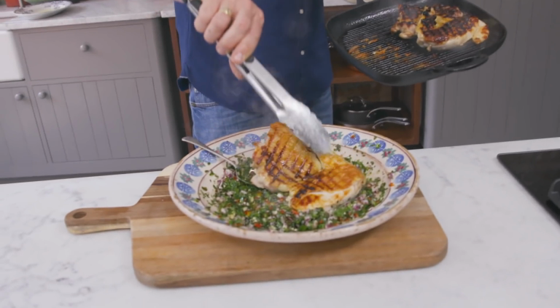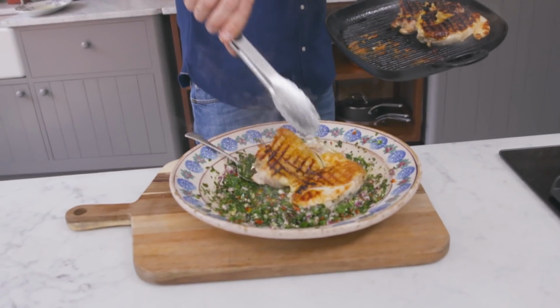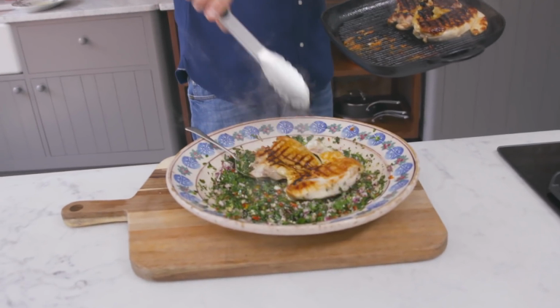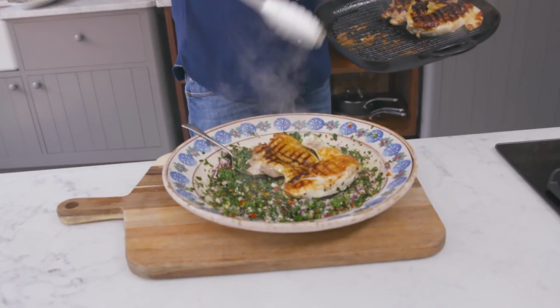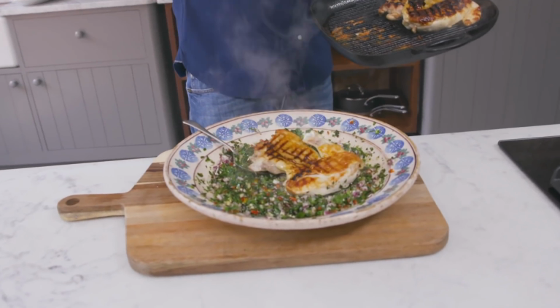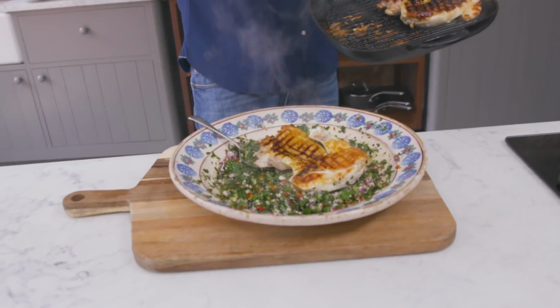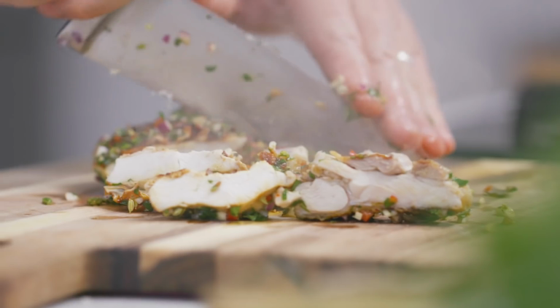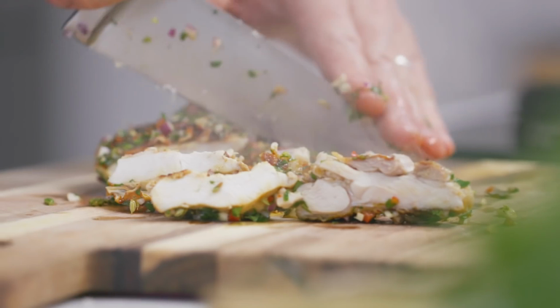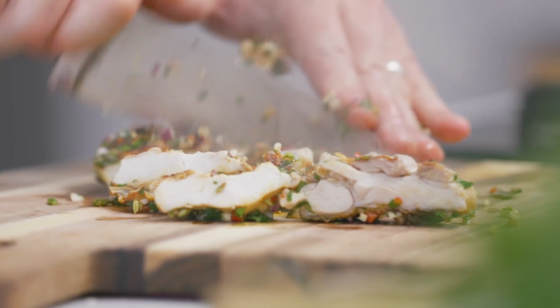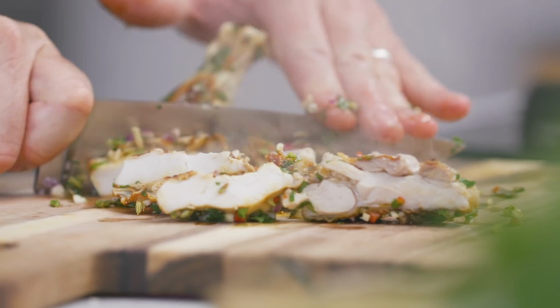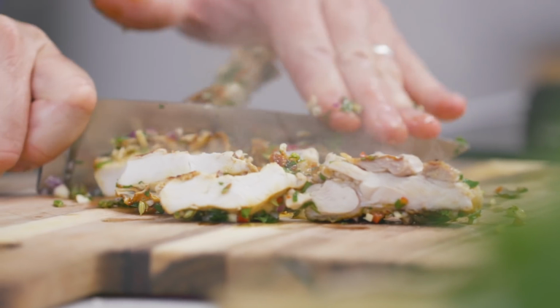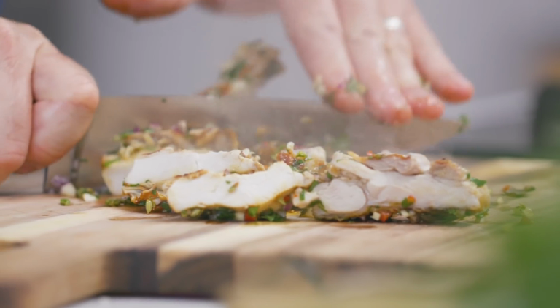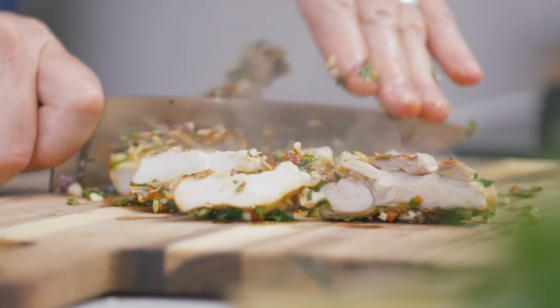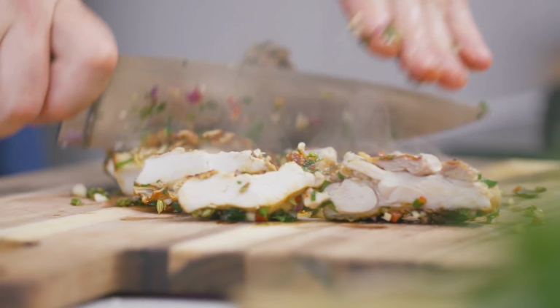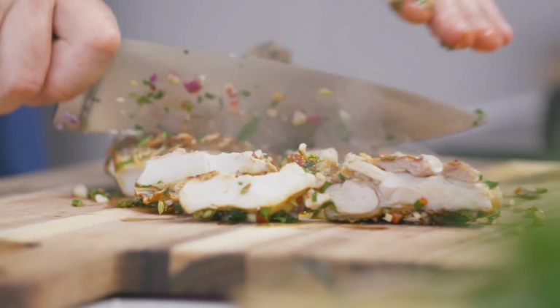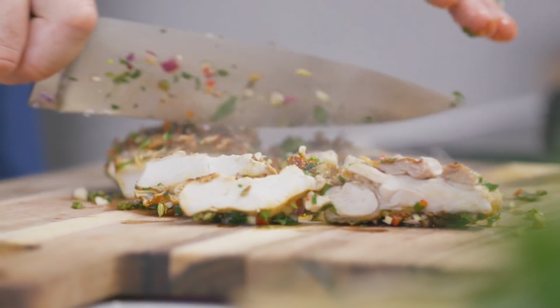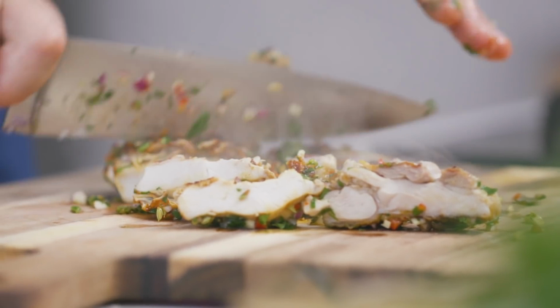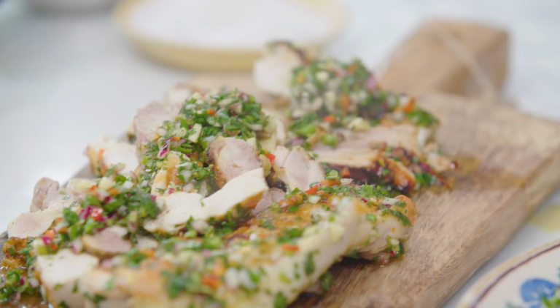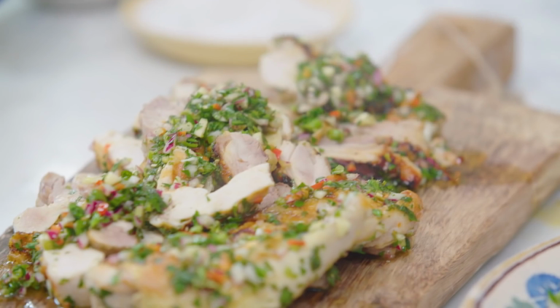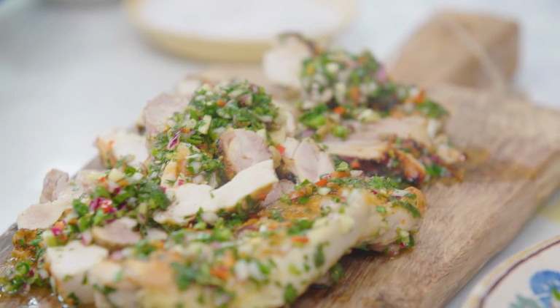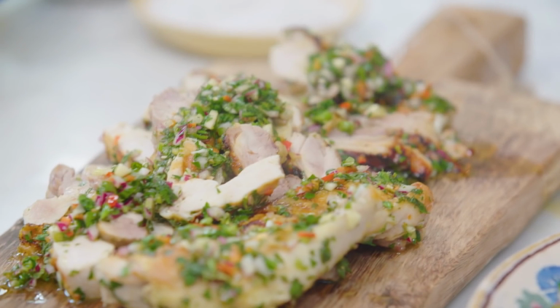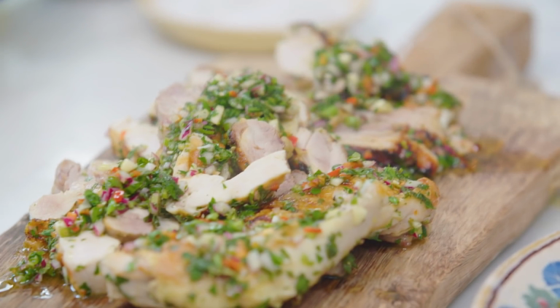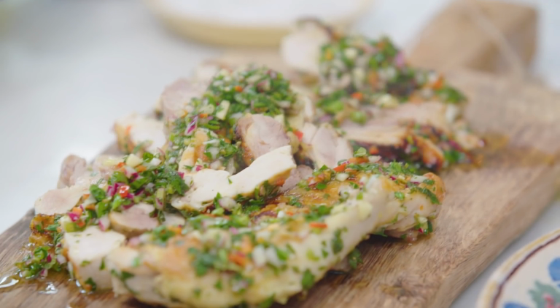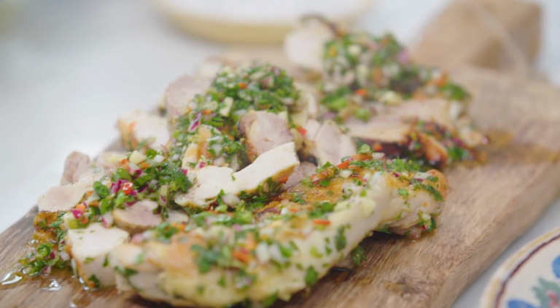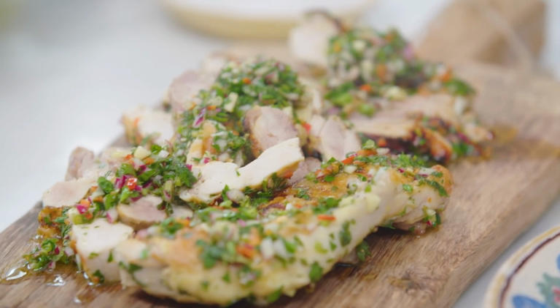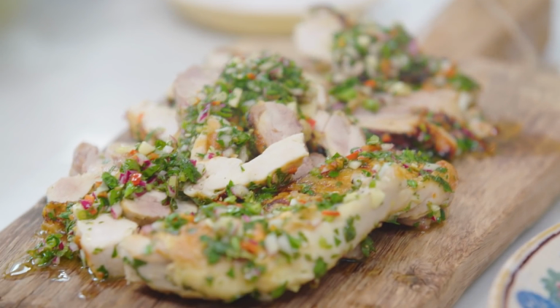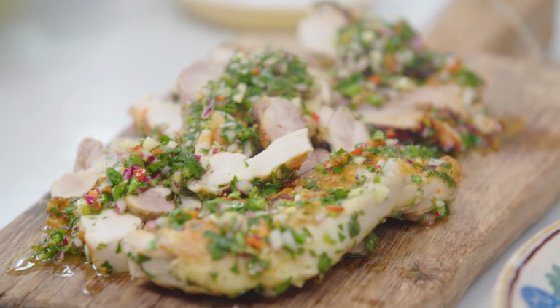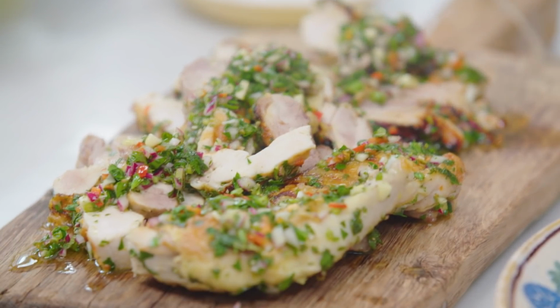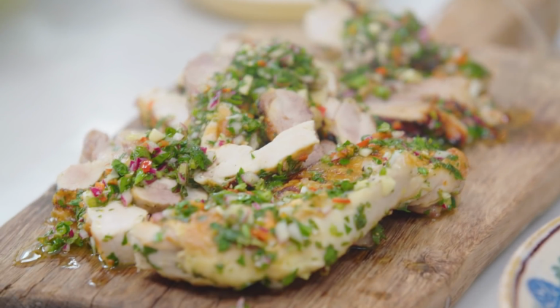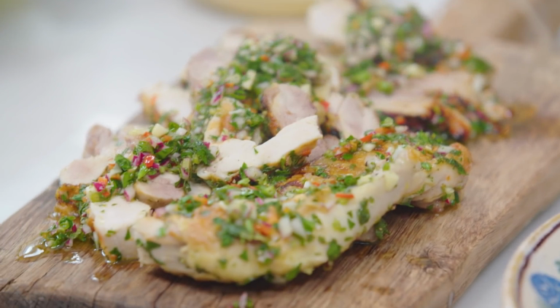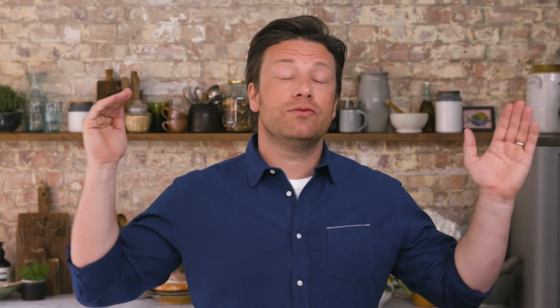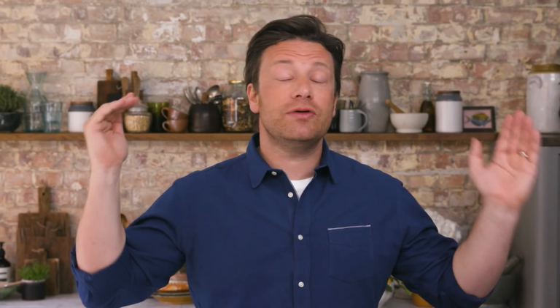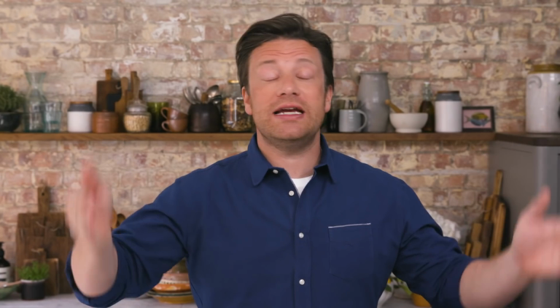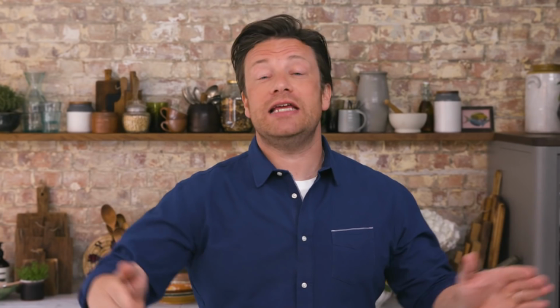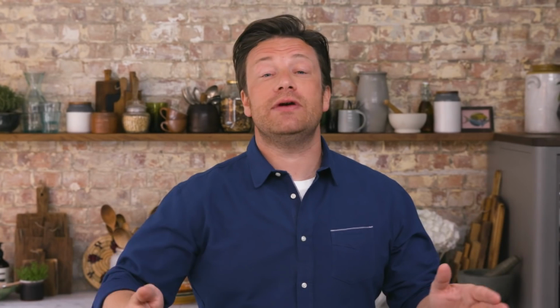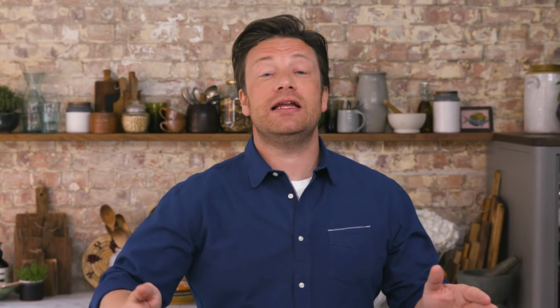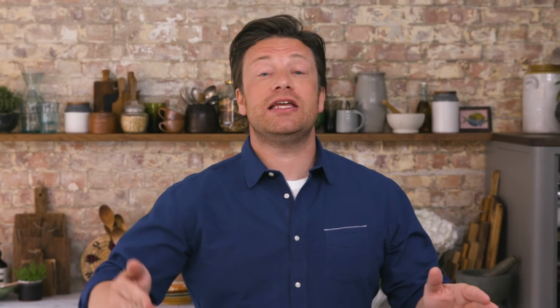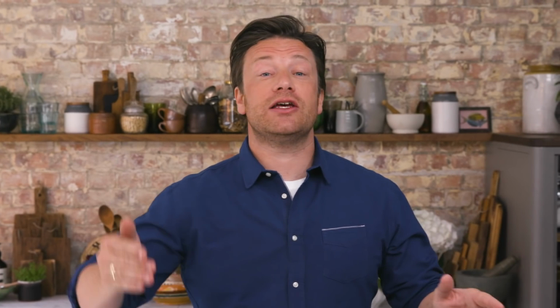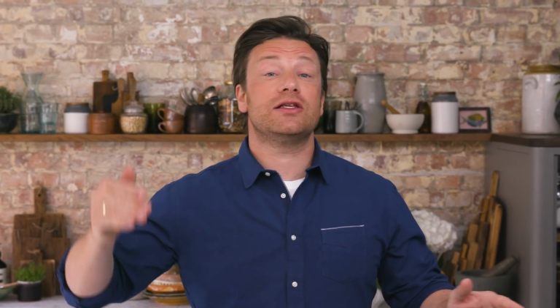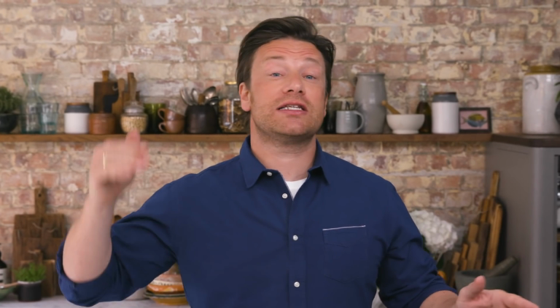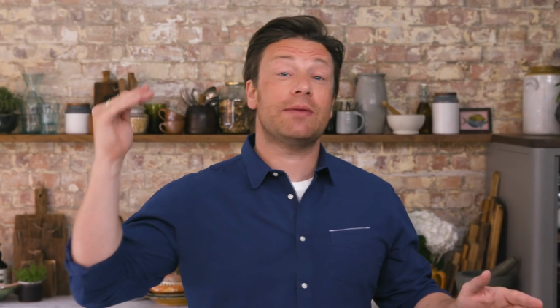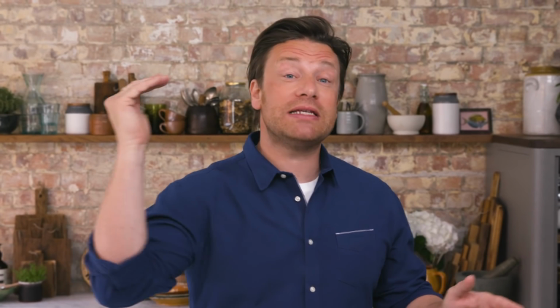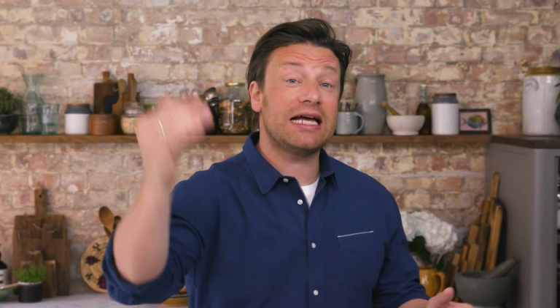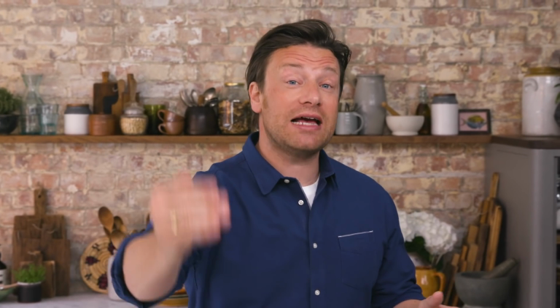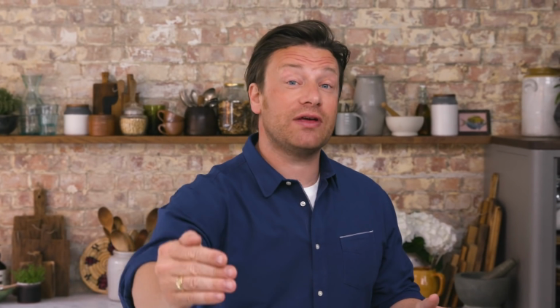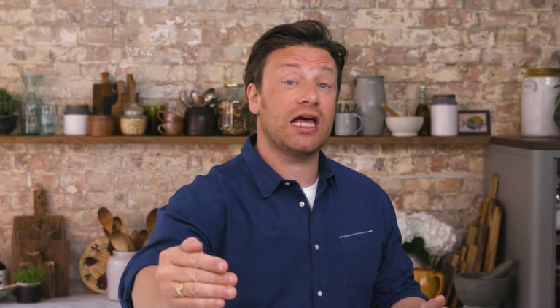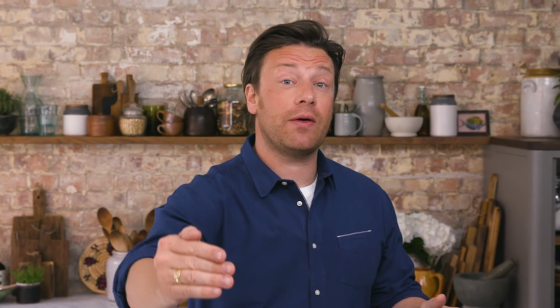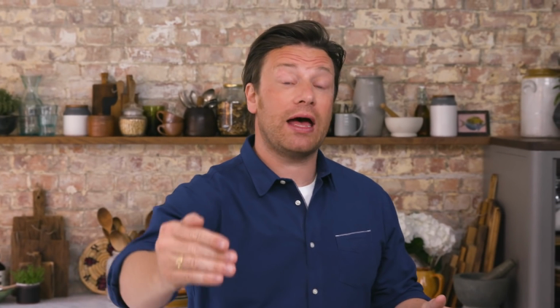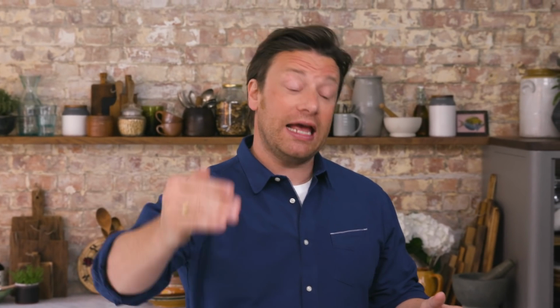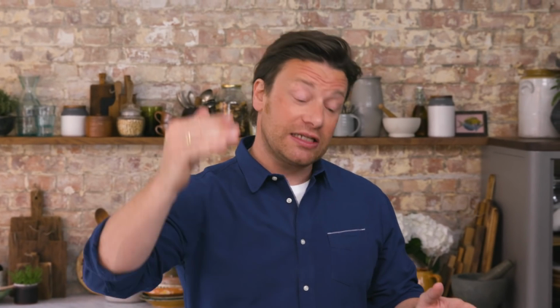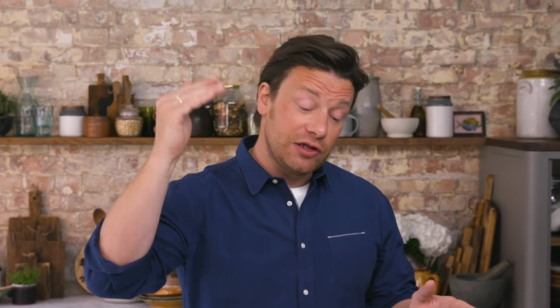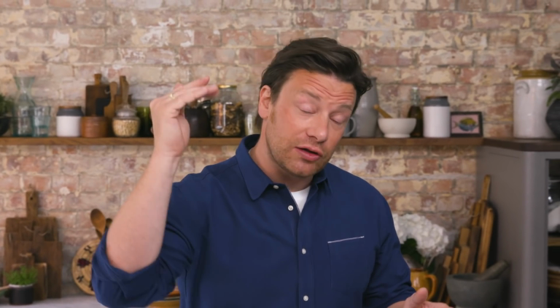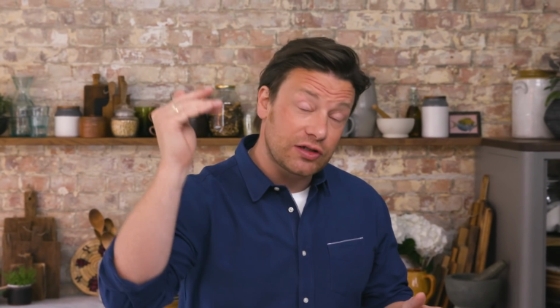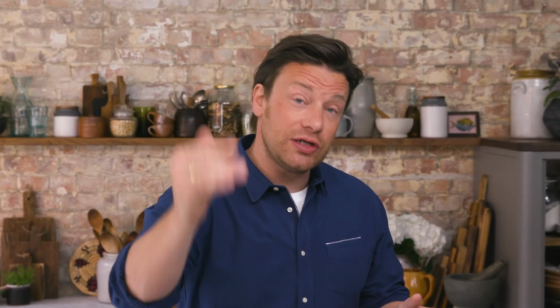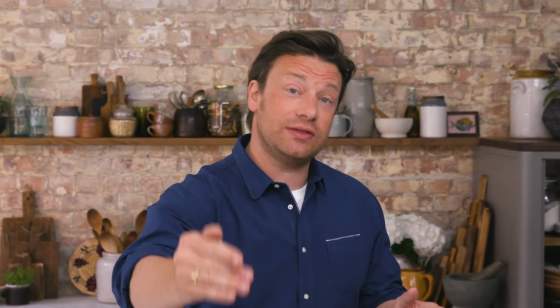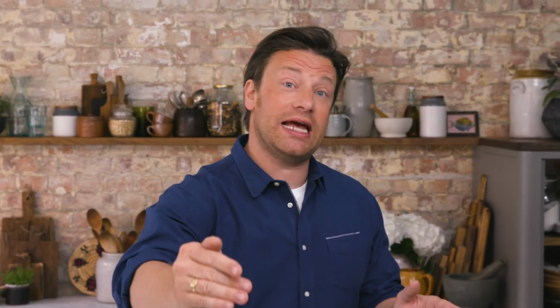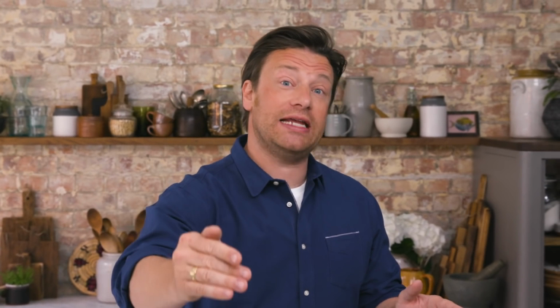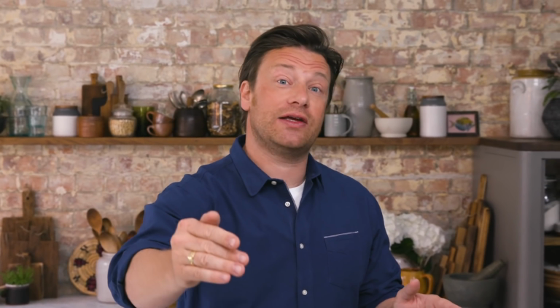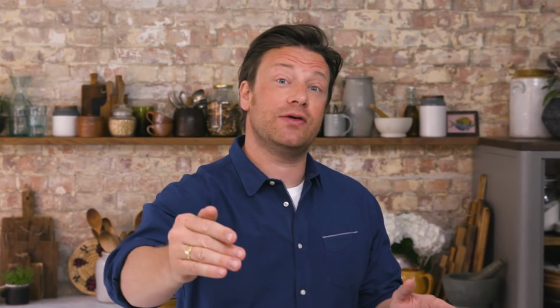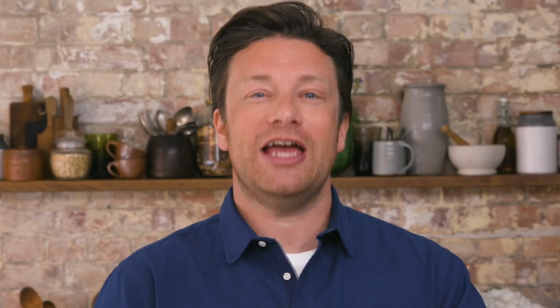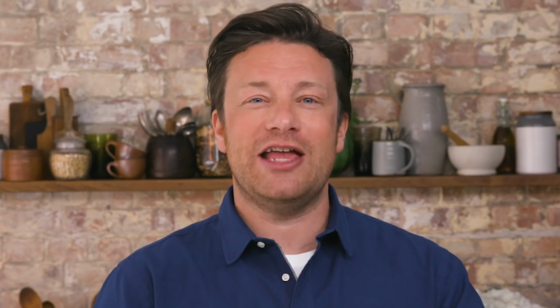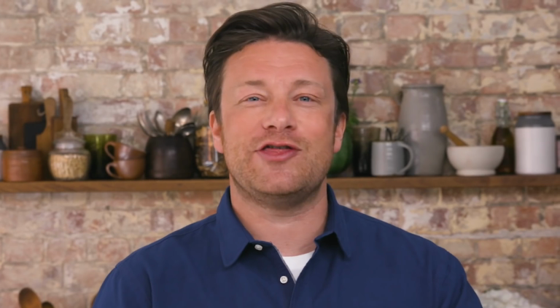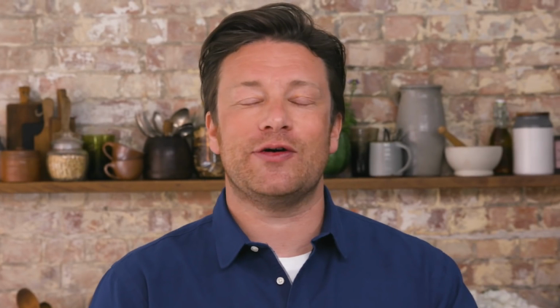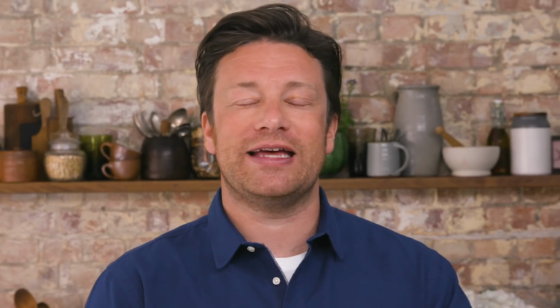Happy days. So there you go guys, really really good, something to have a go at, it's not too technical — enjoy. Happy cooking.